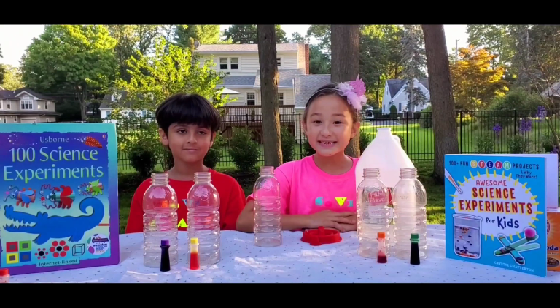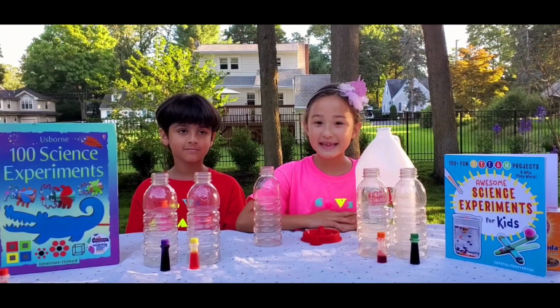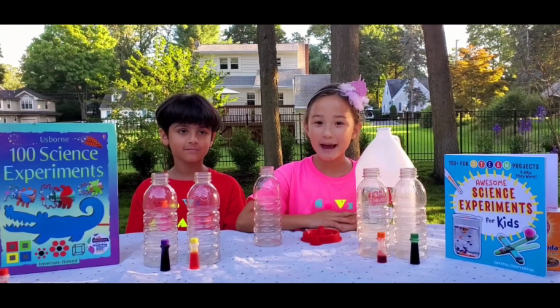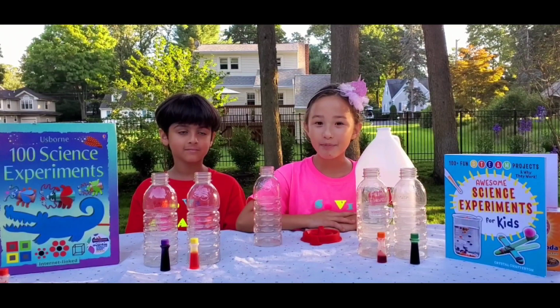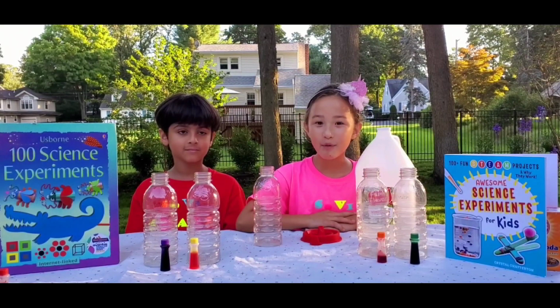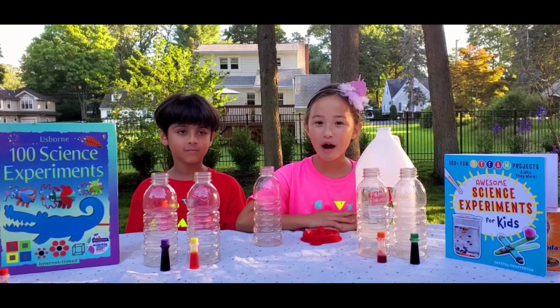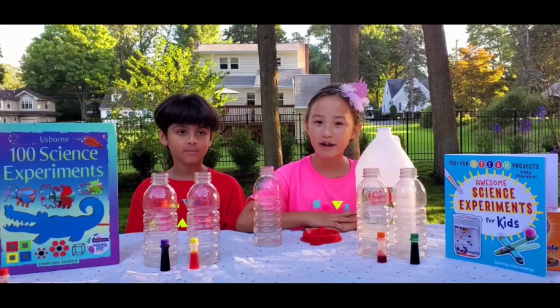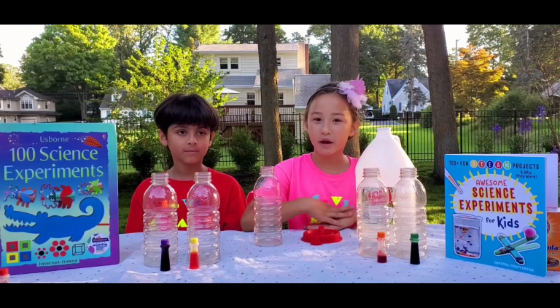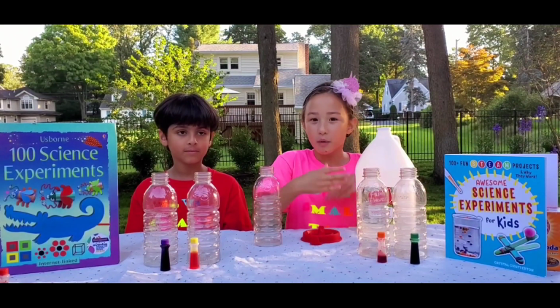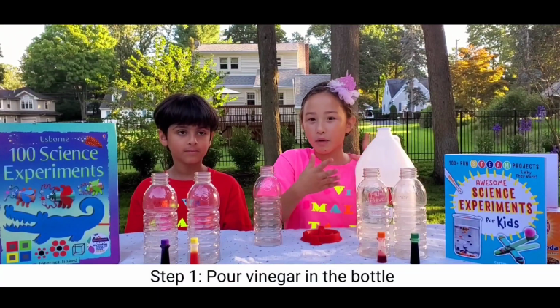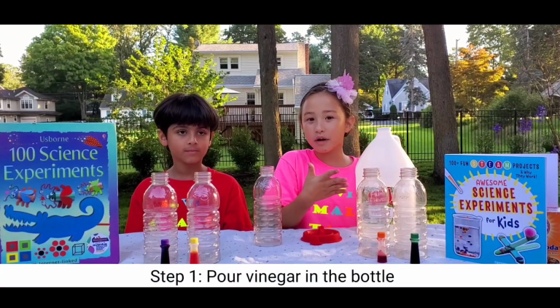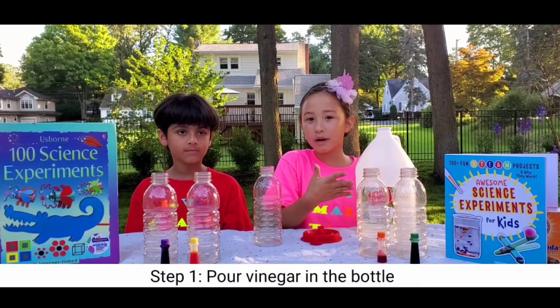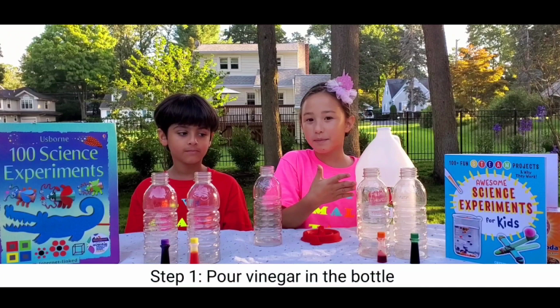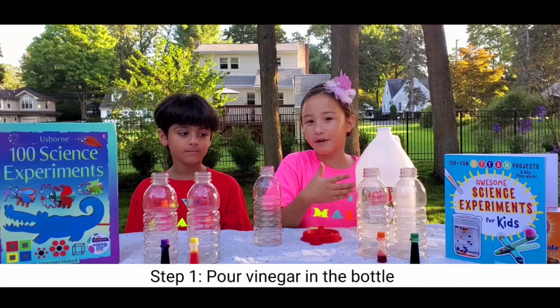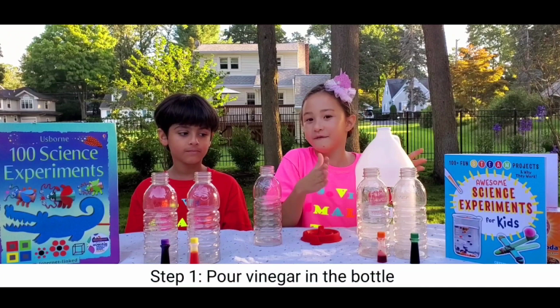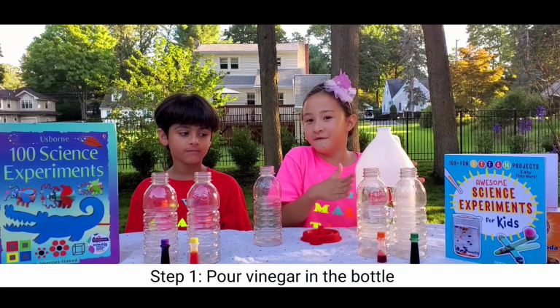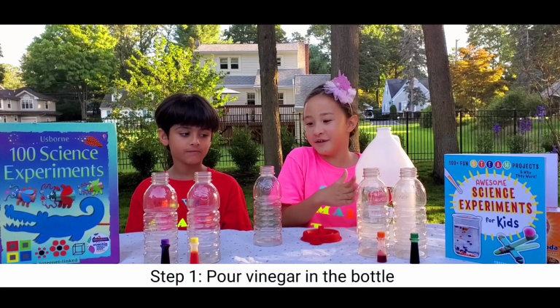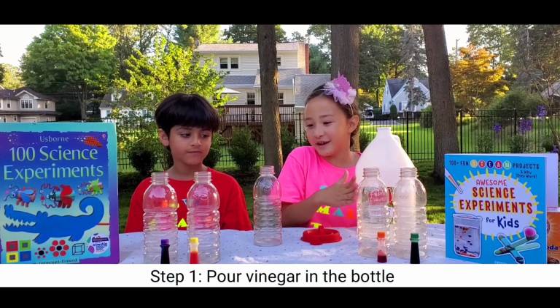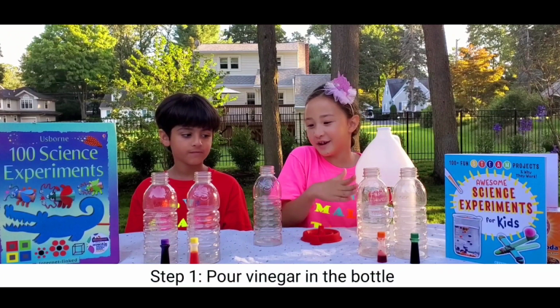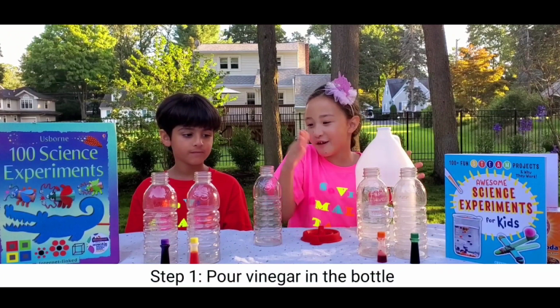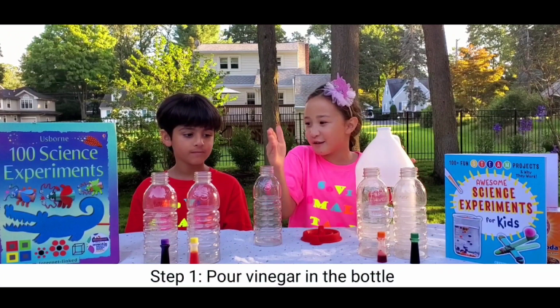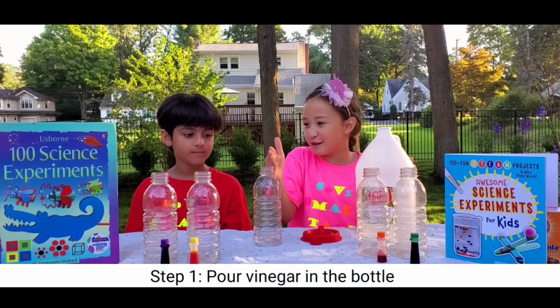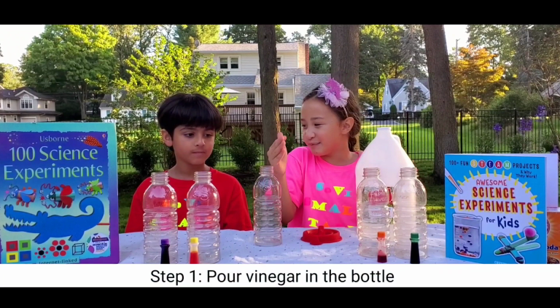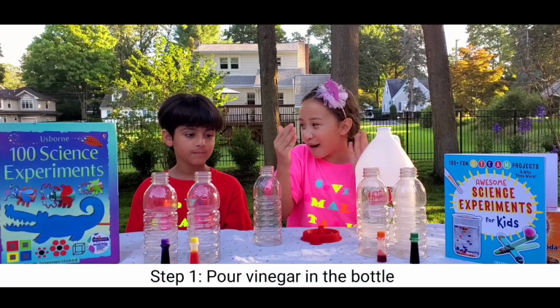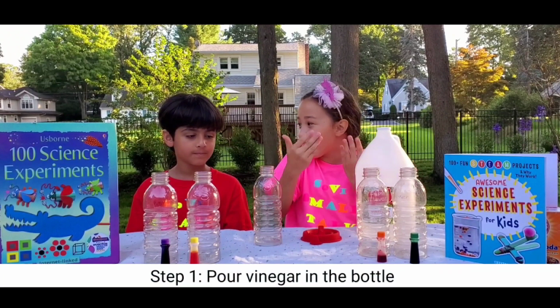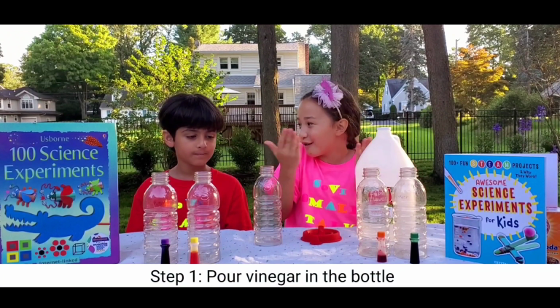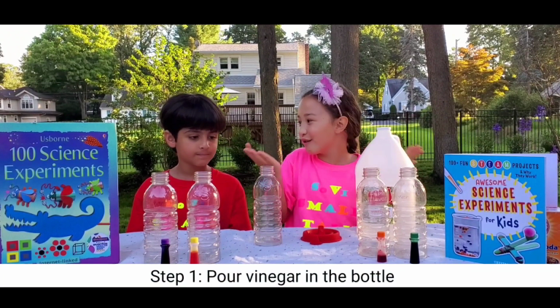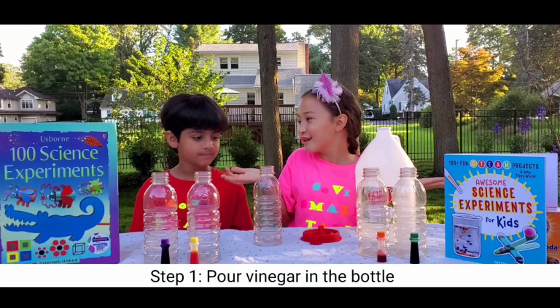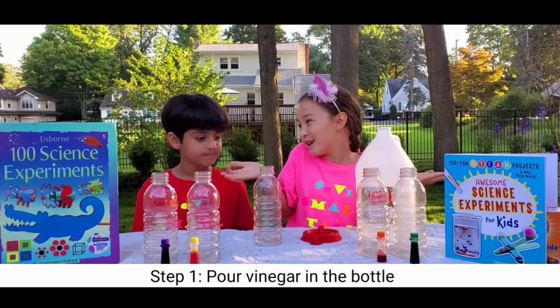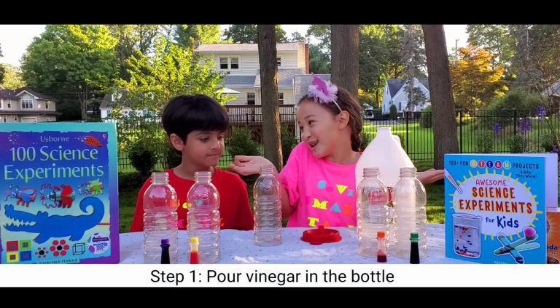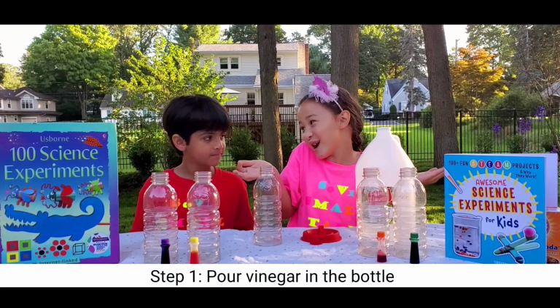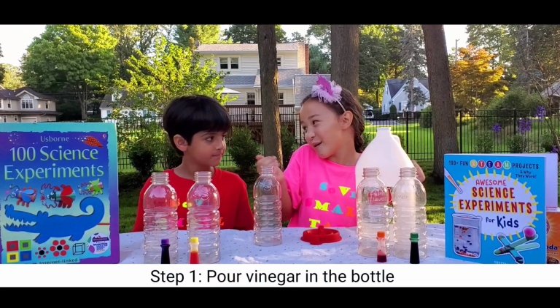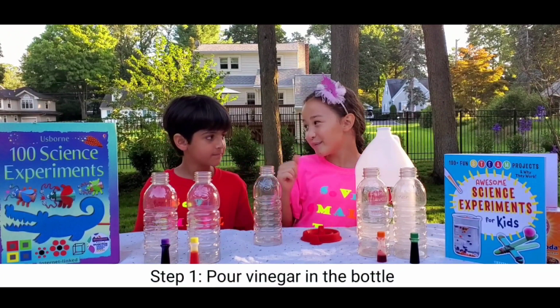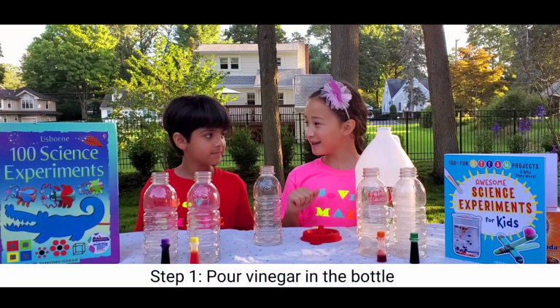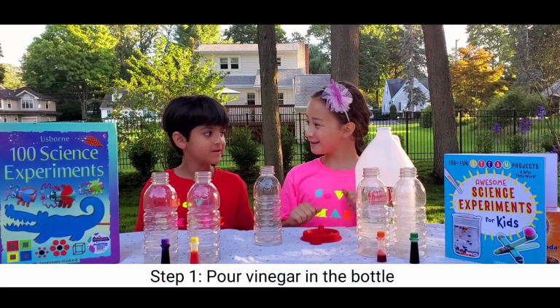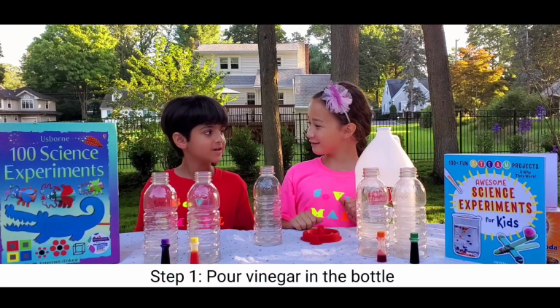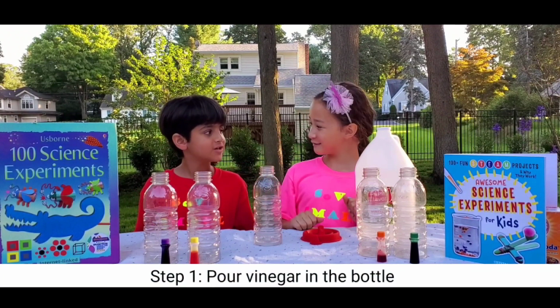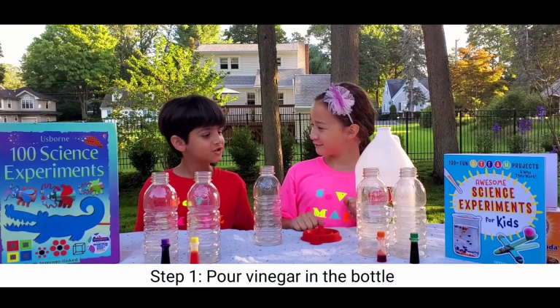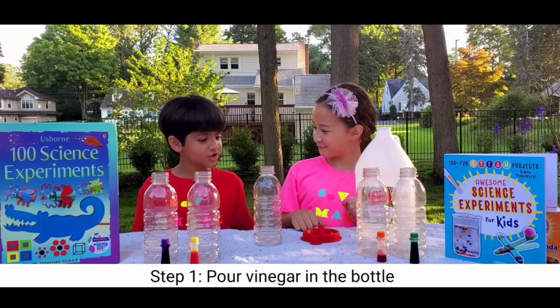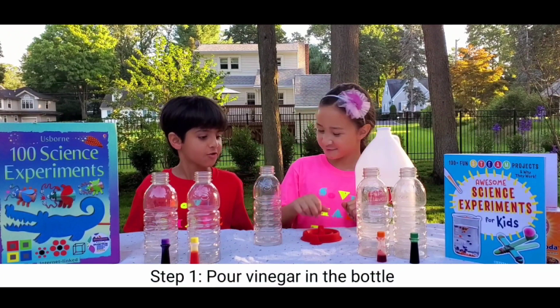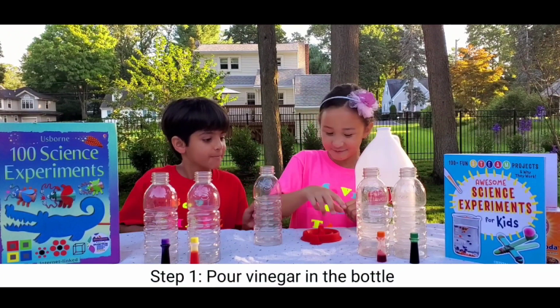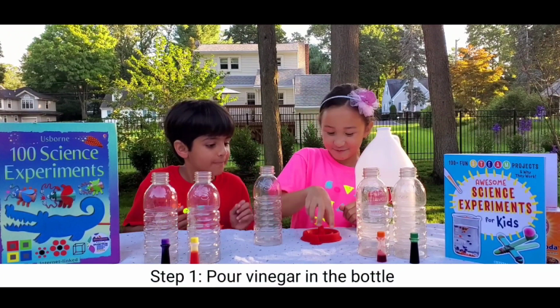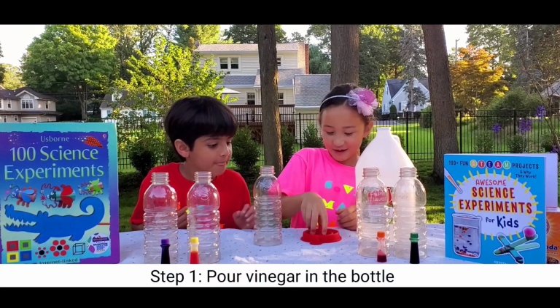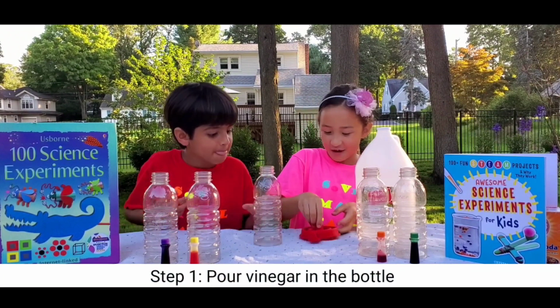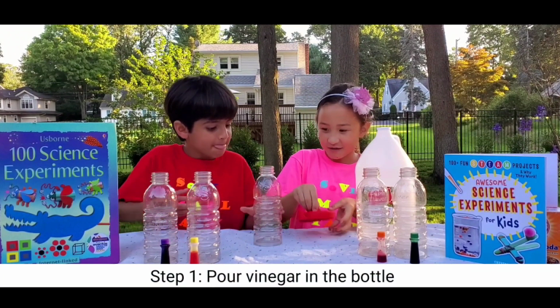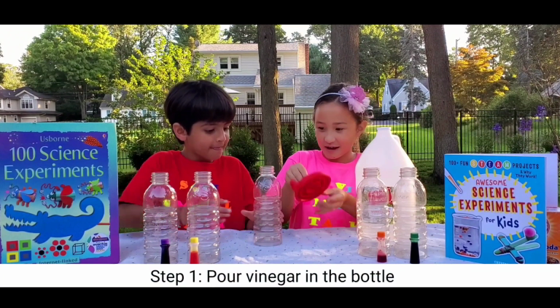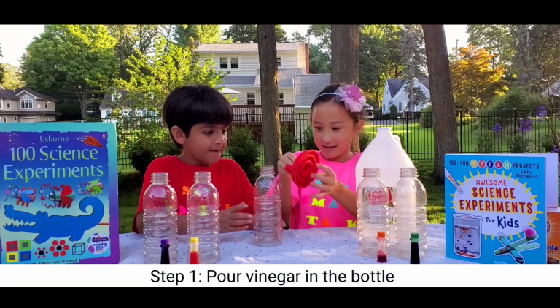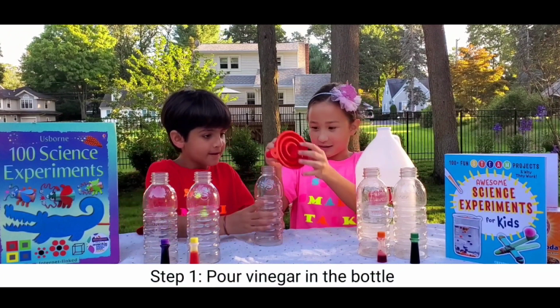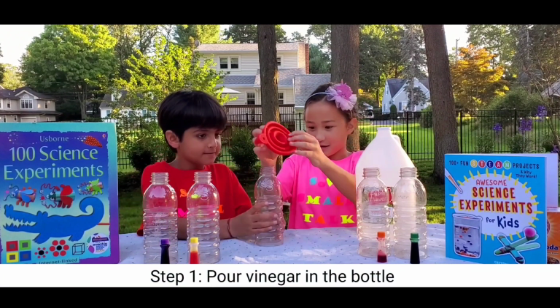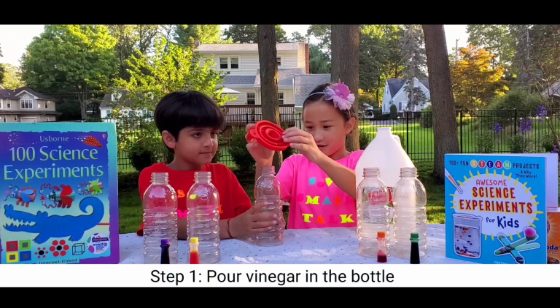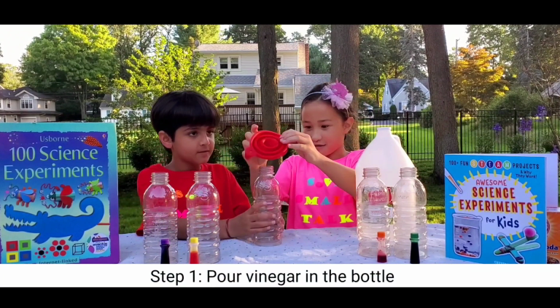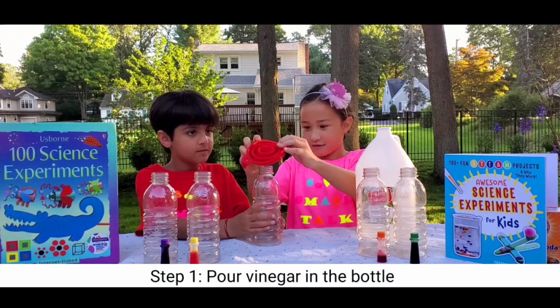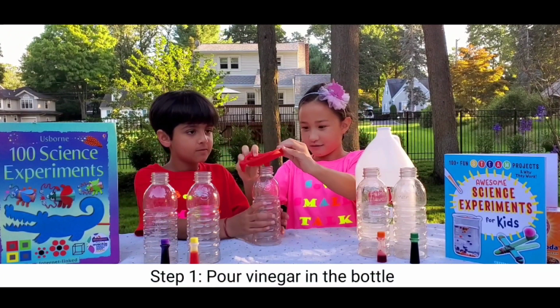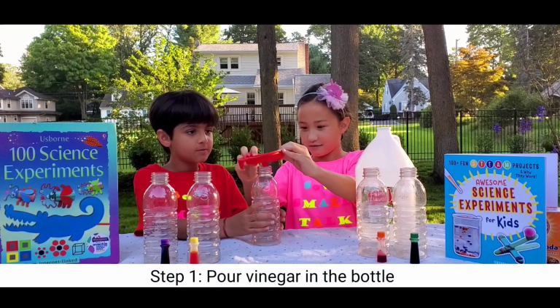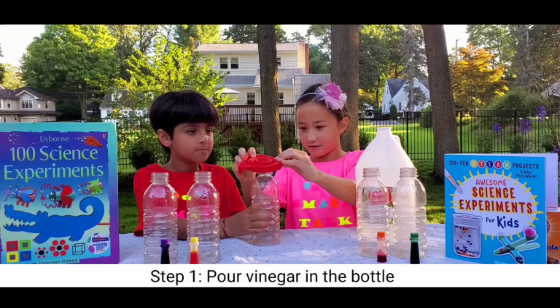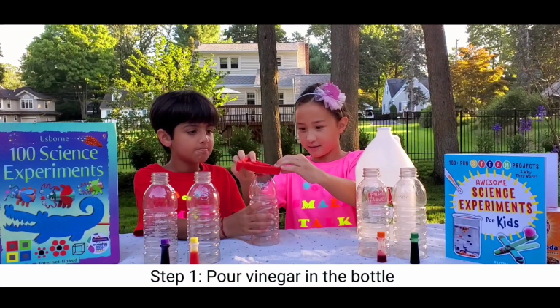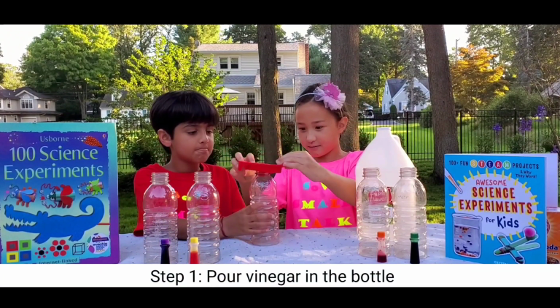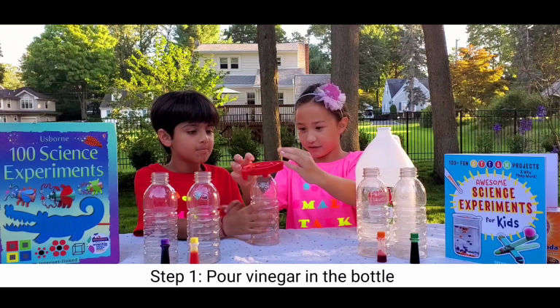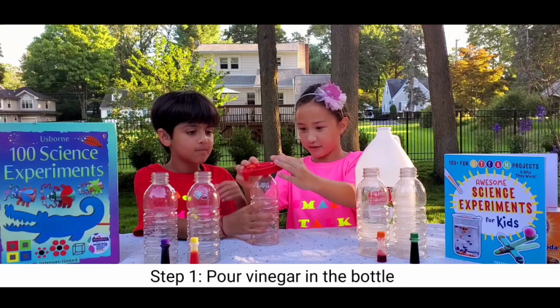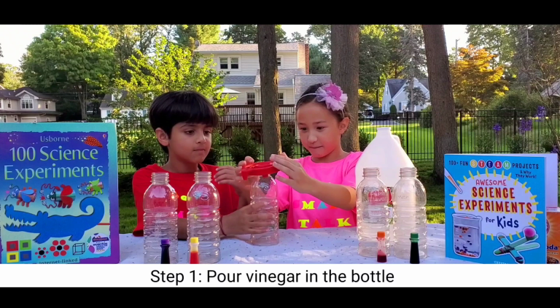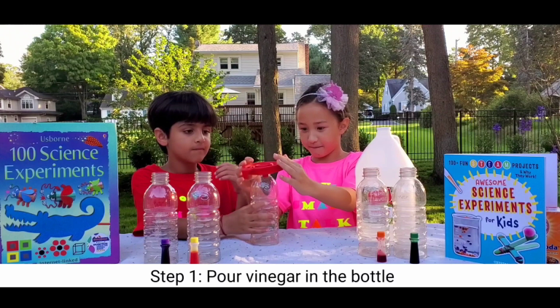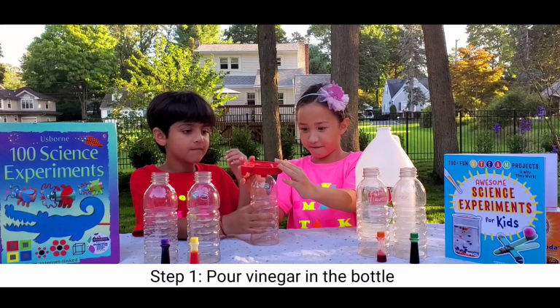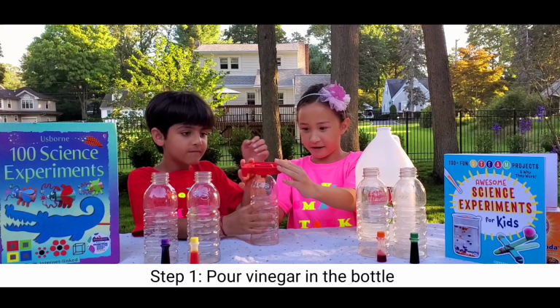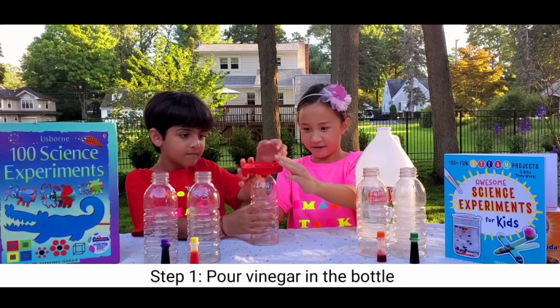Step one, we're going to put vinegar in the bottle. Can you help me? Sure. Okay, so let's put the funnel.